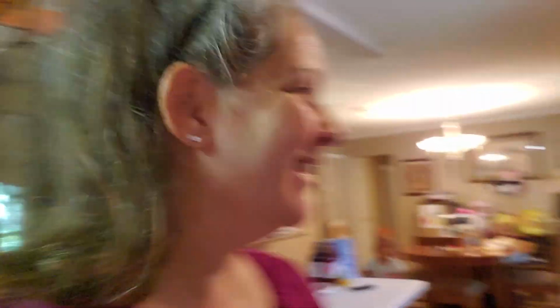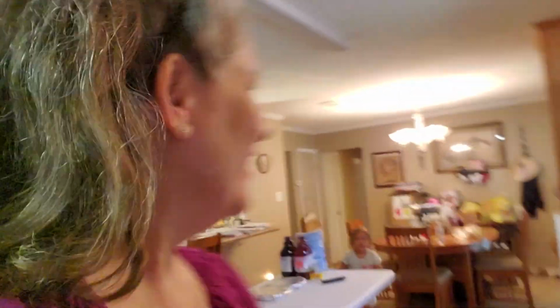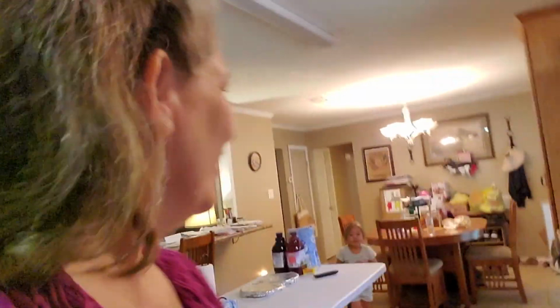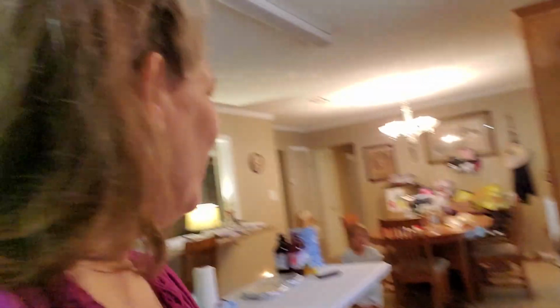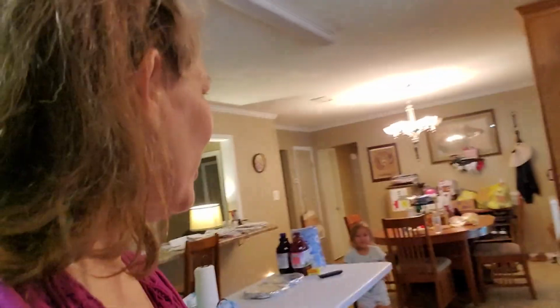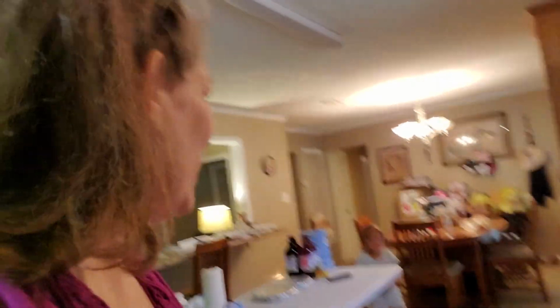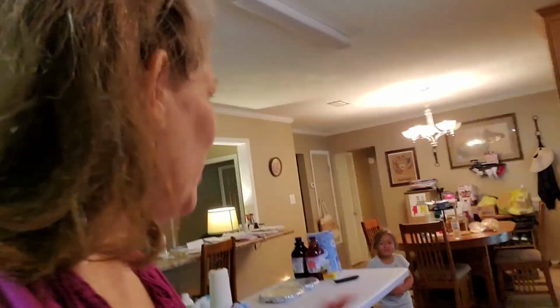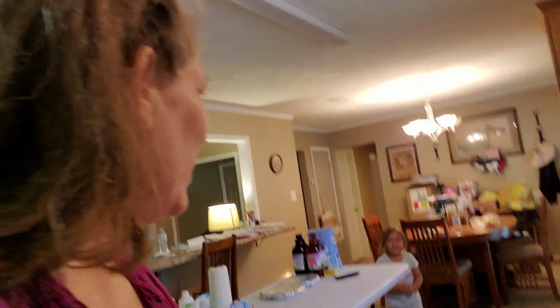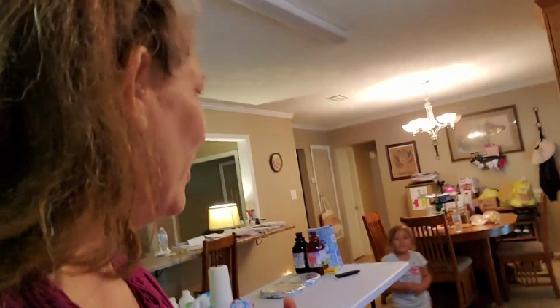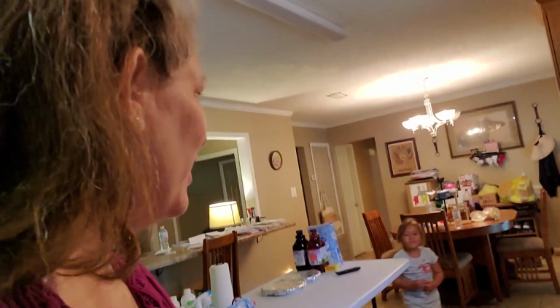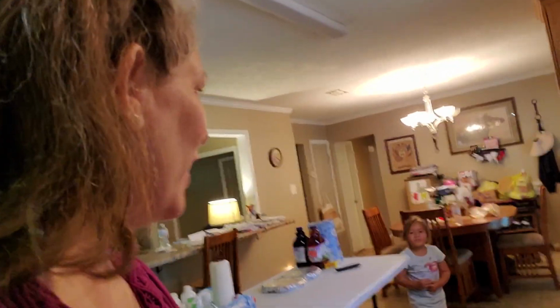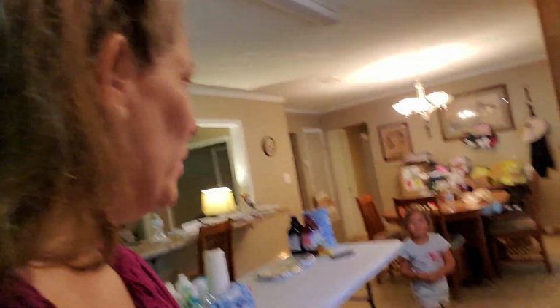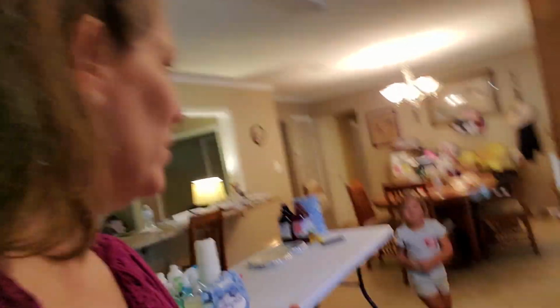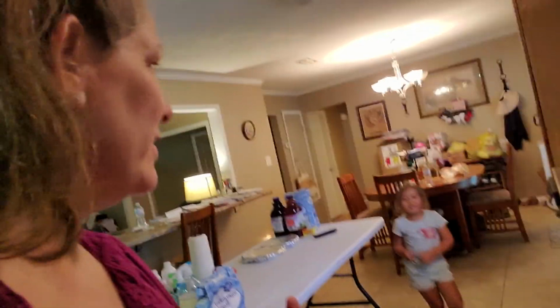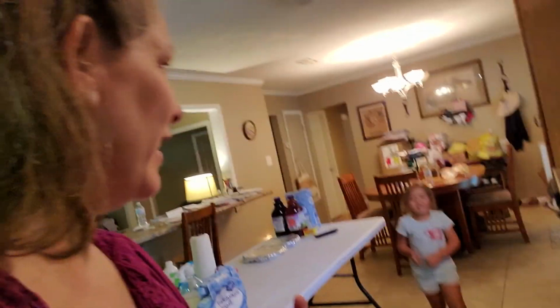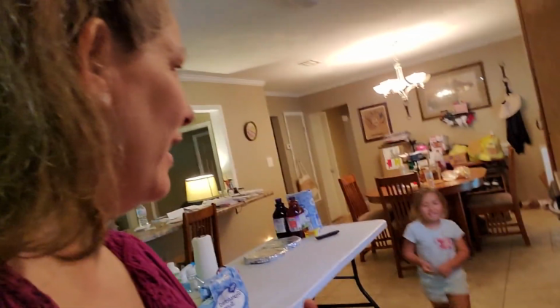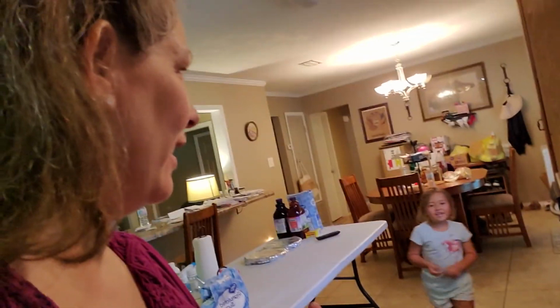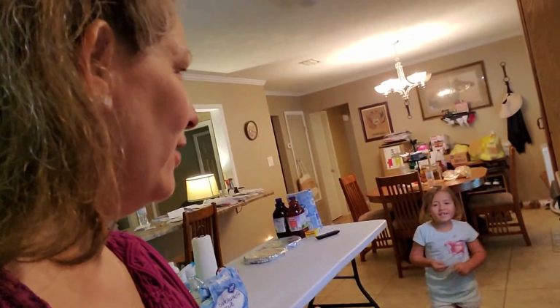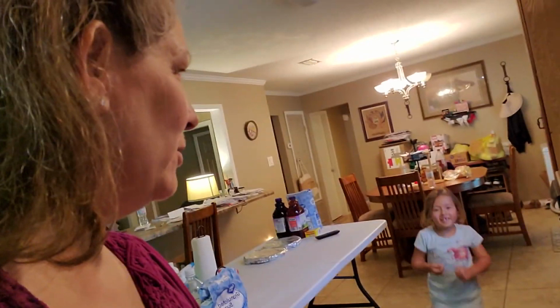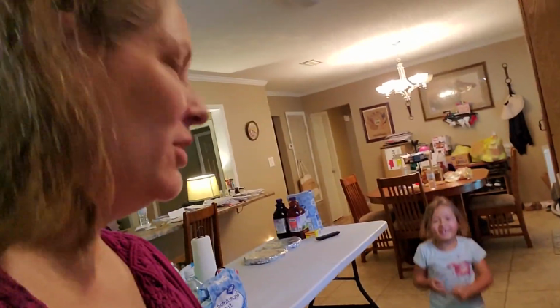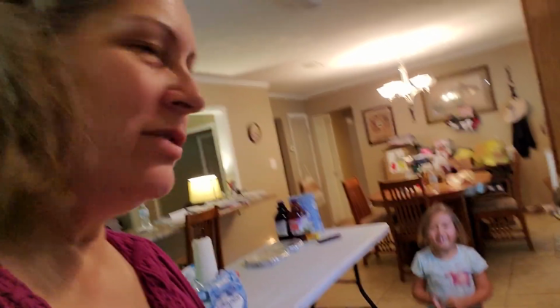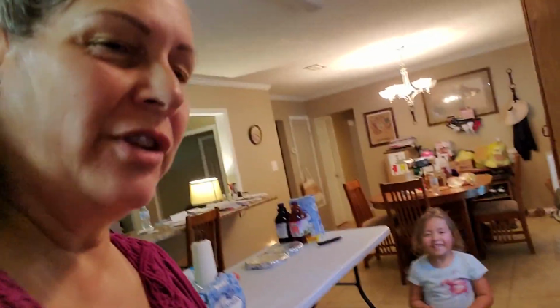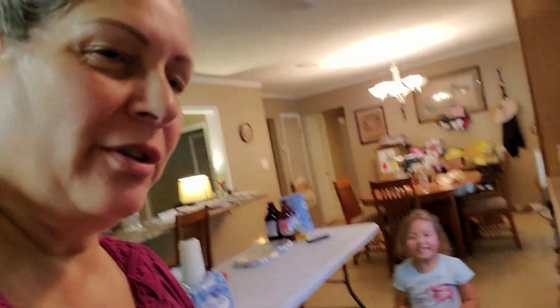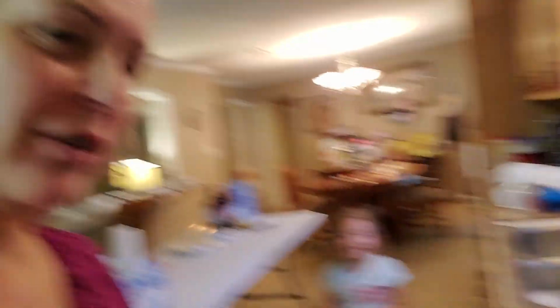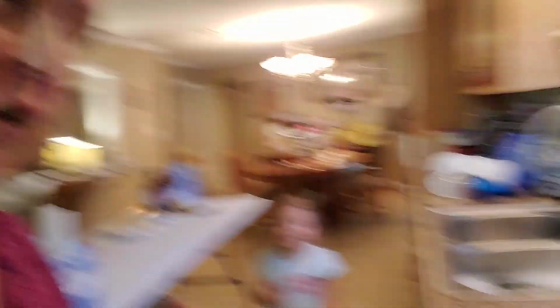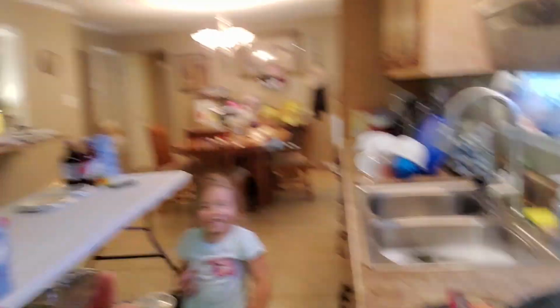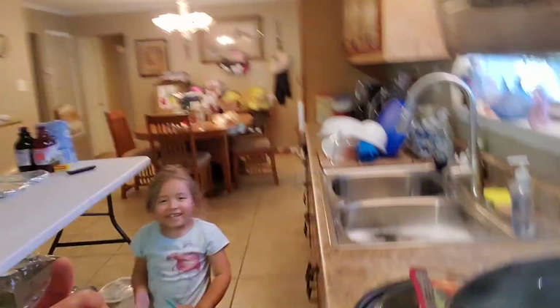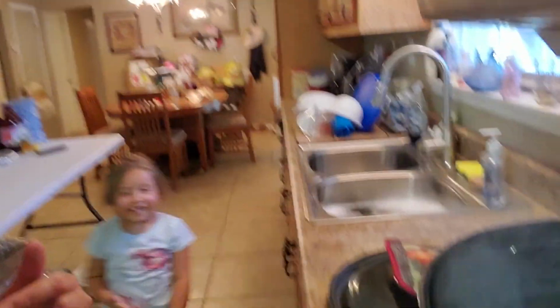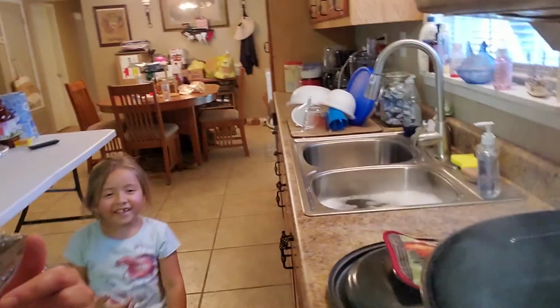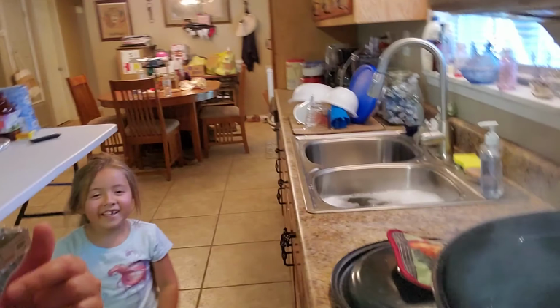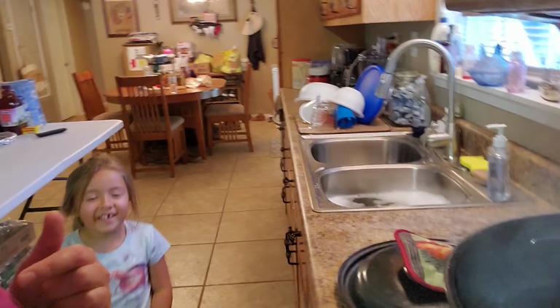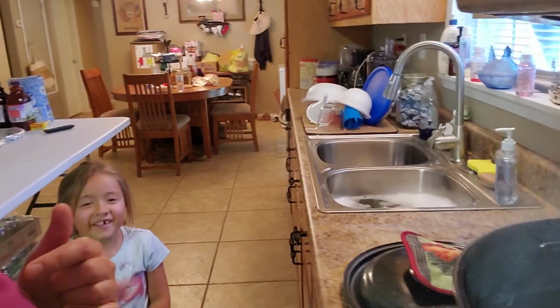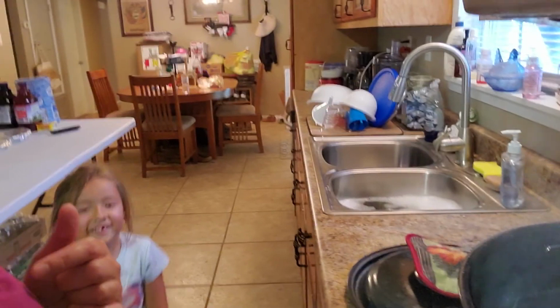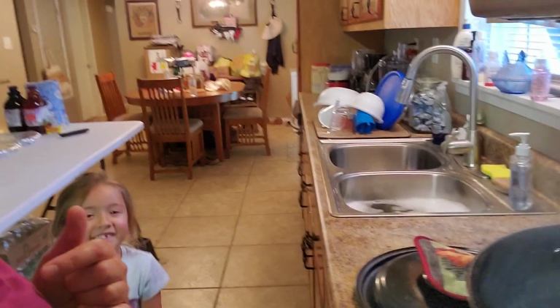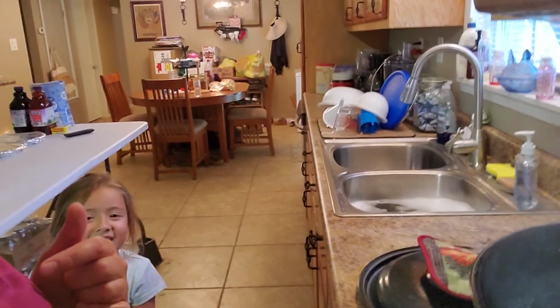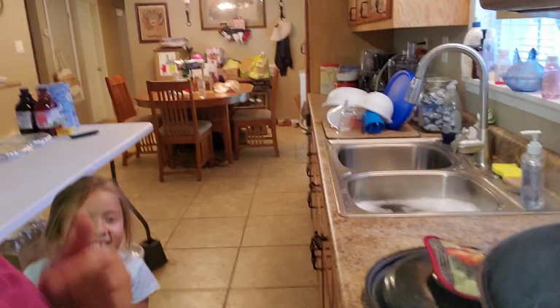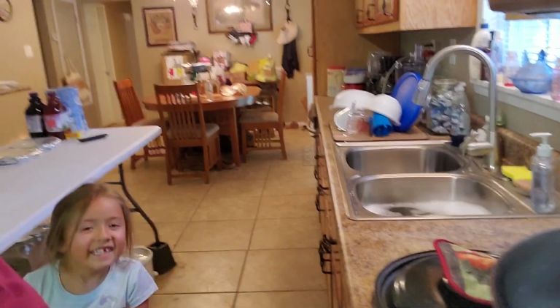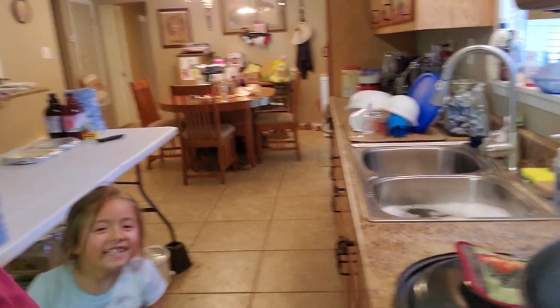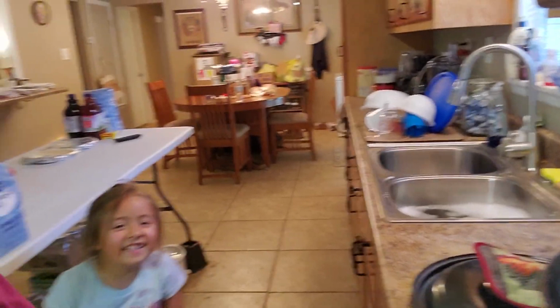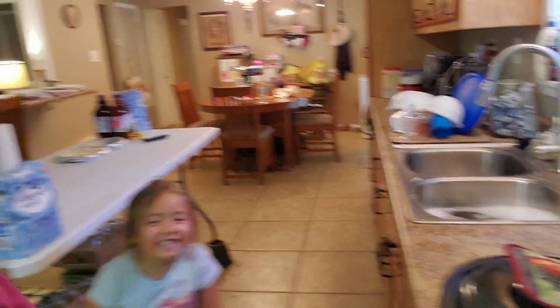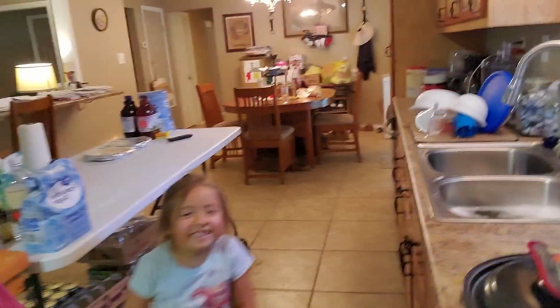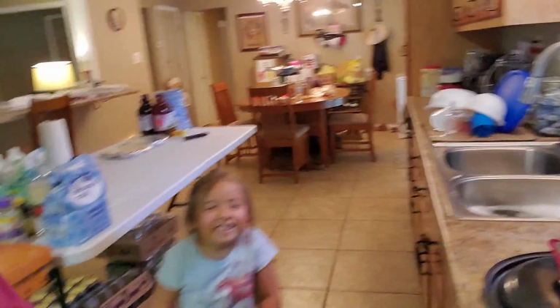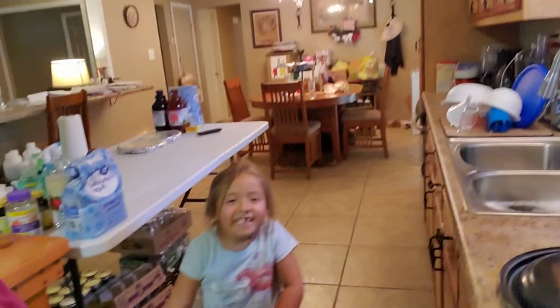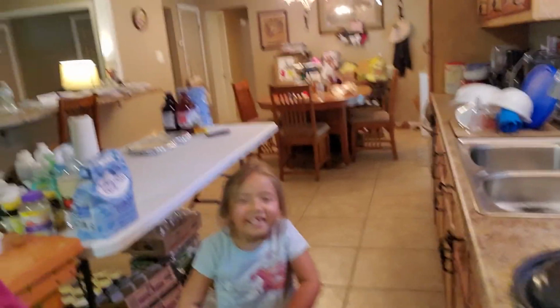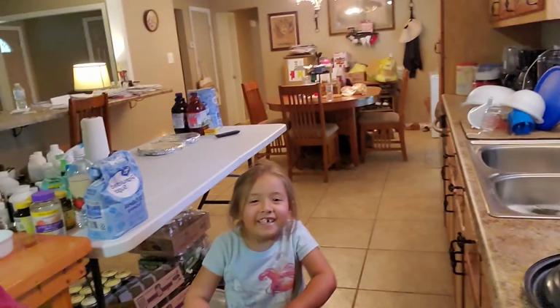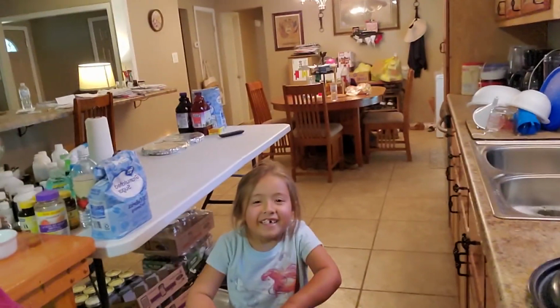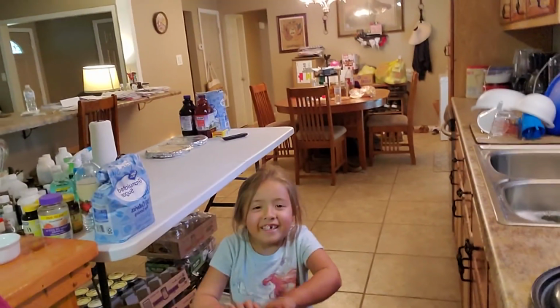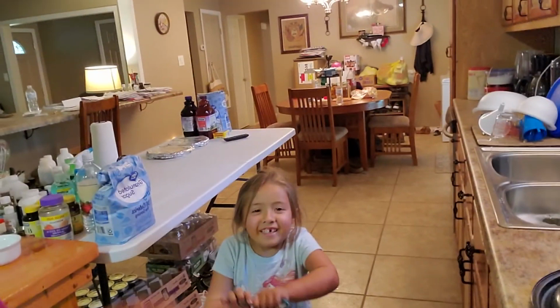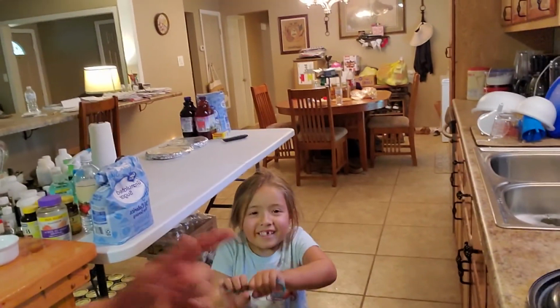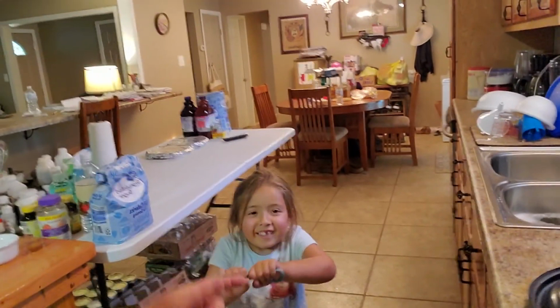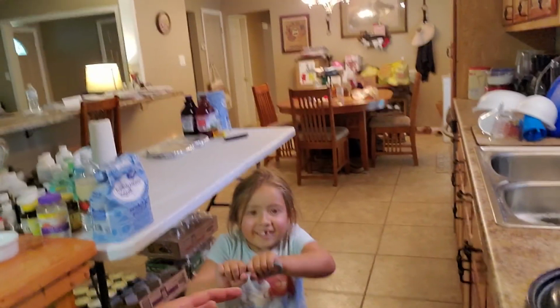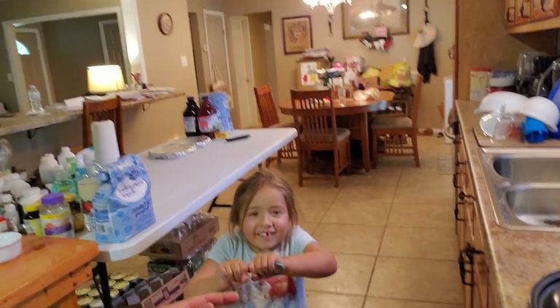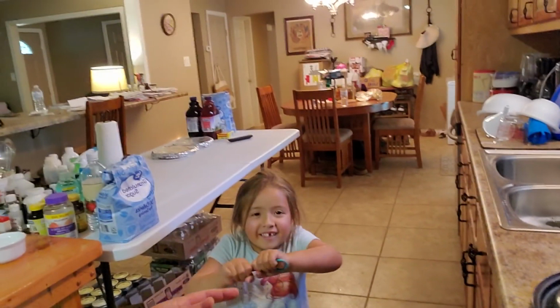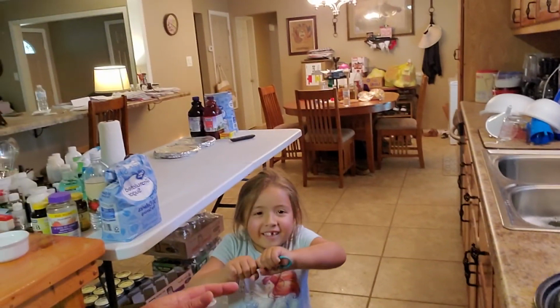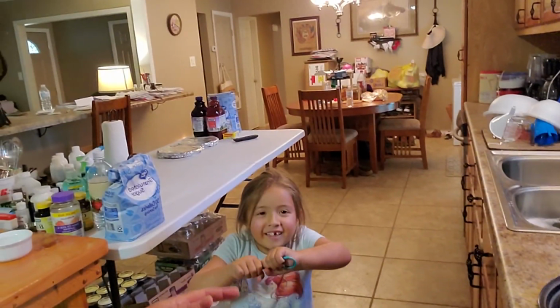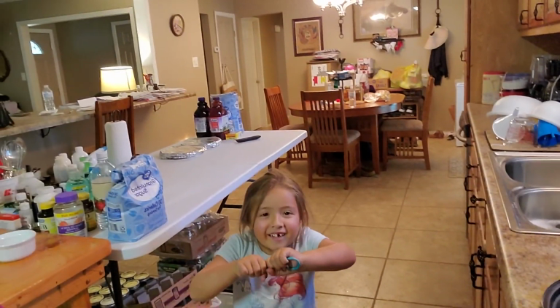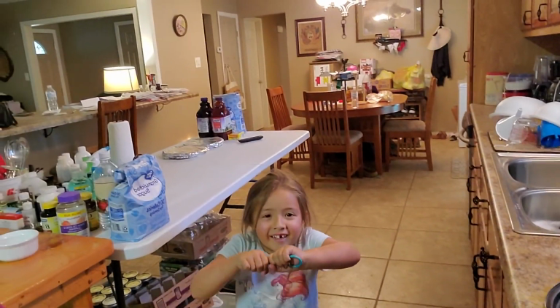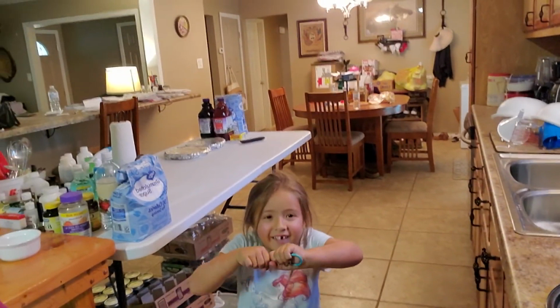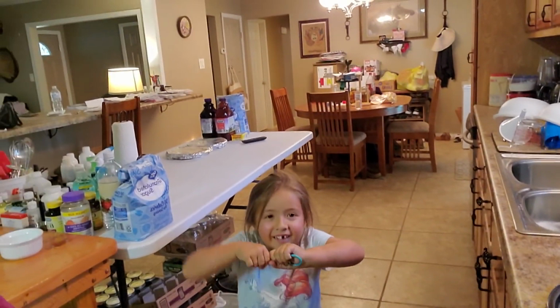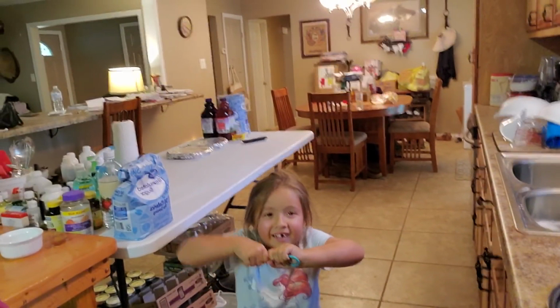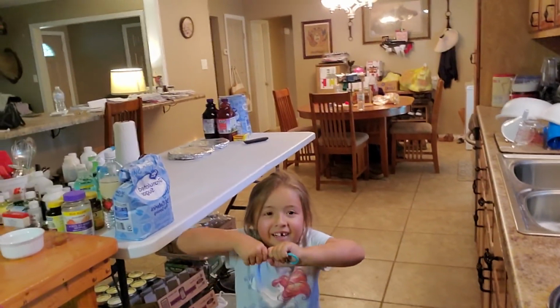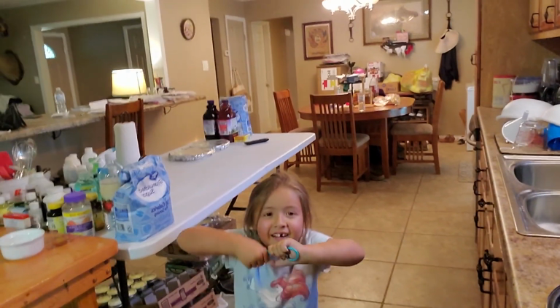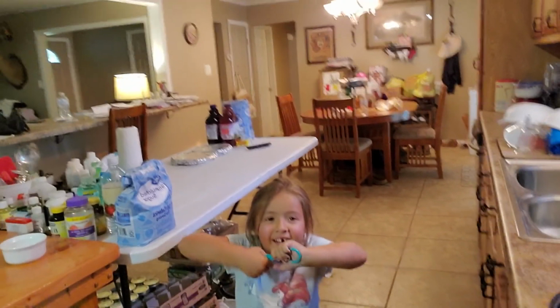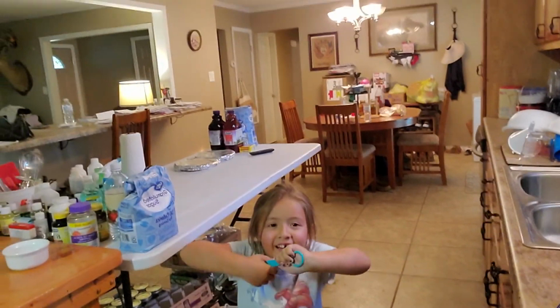You want to come get on camera and say hello to YouTube? That's my other grandchild — that's Layla.